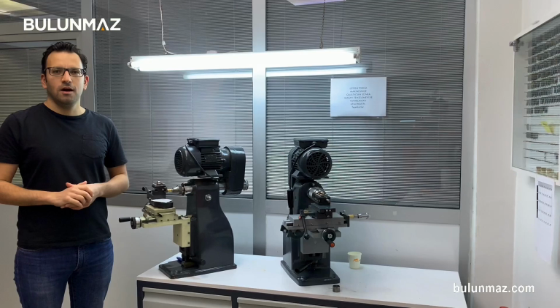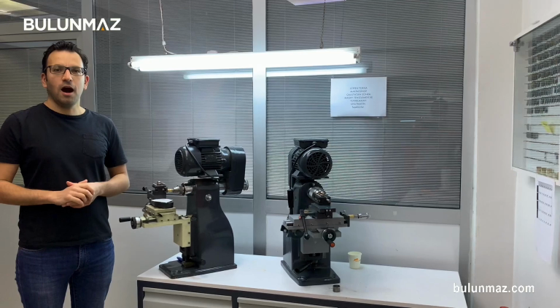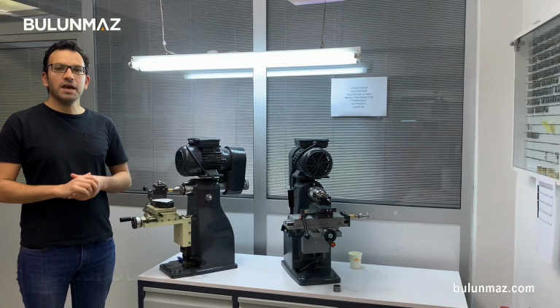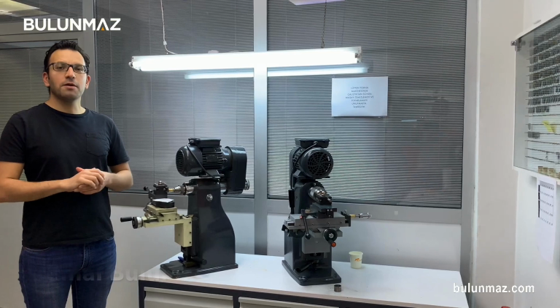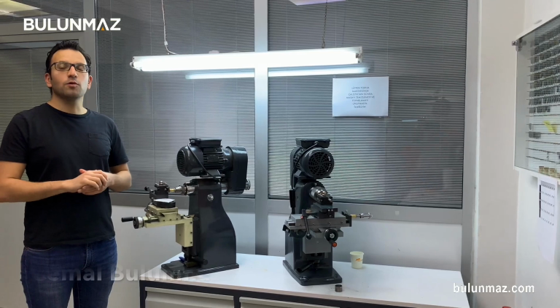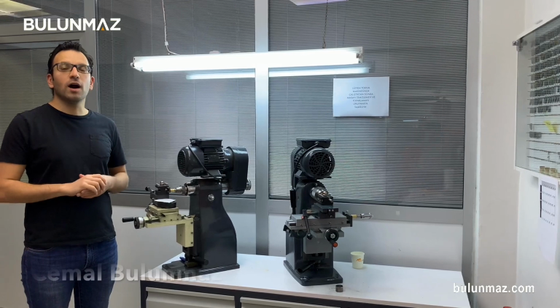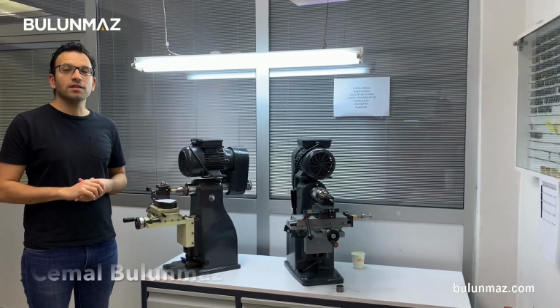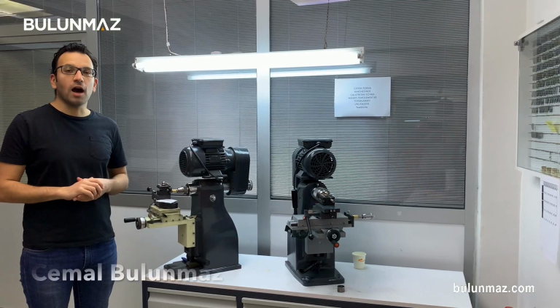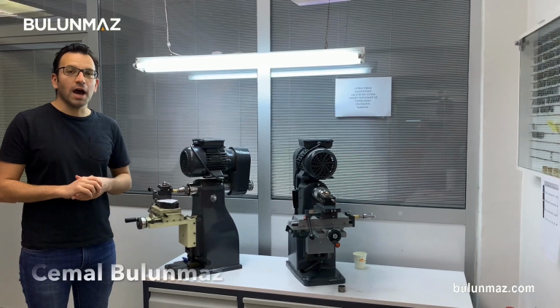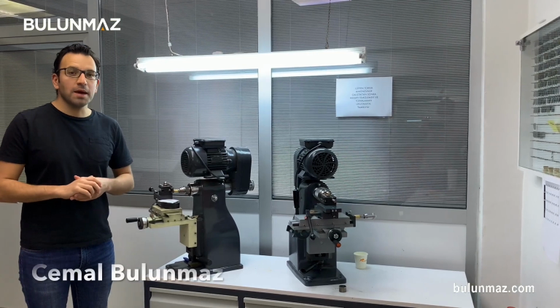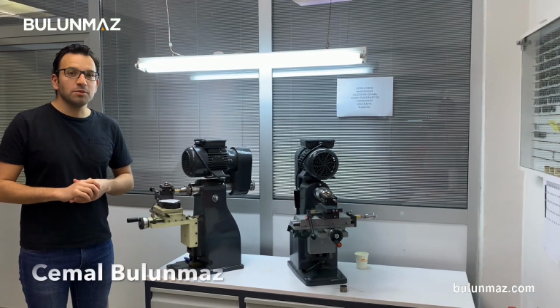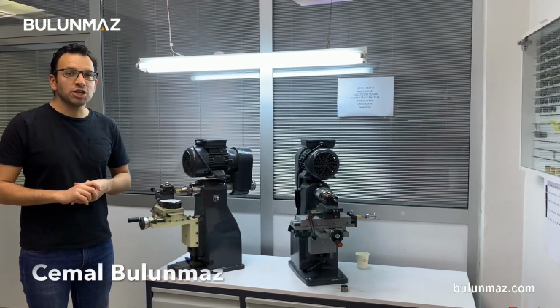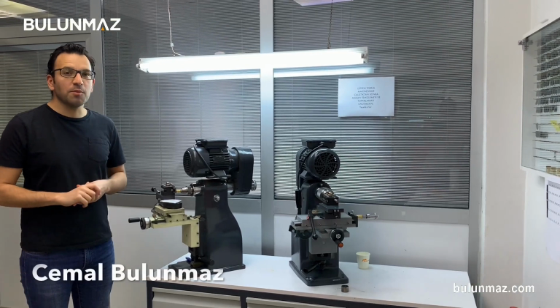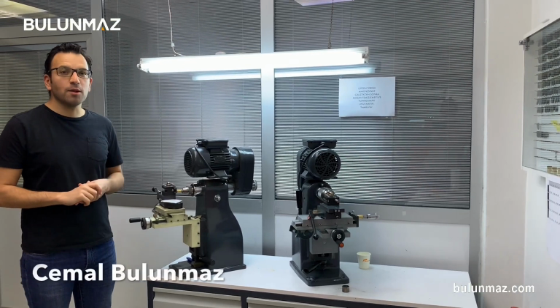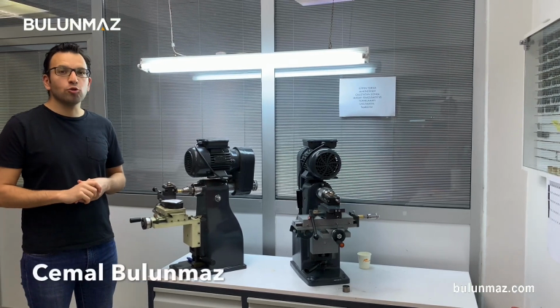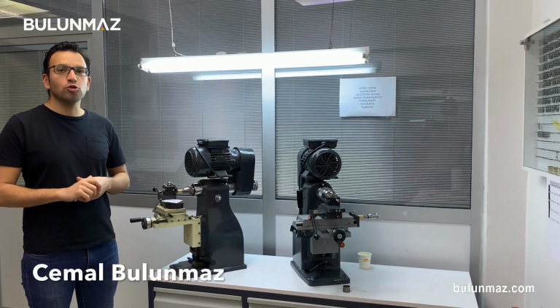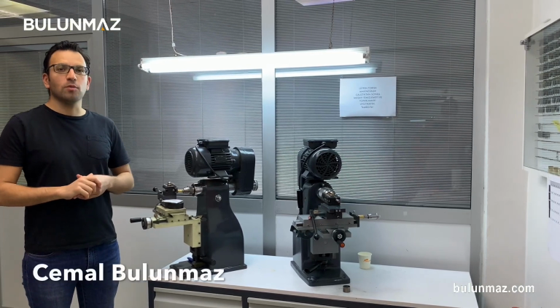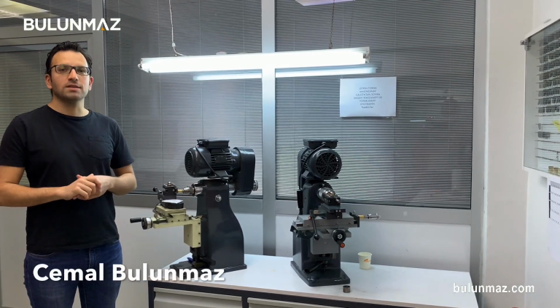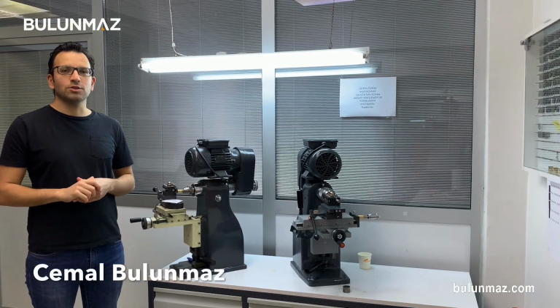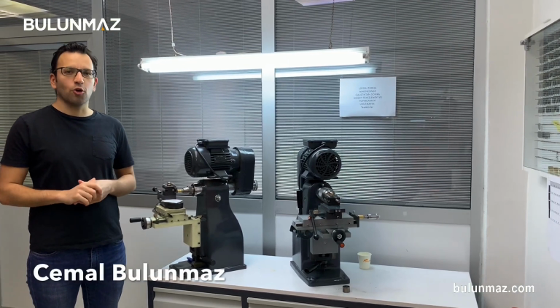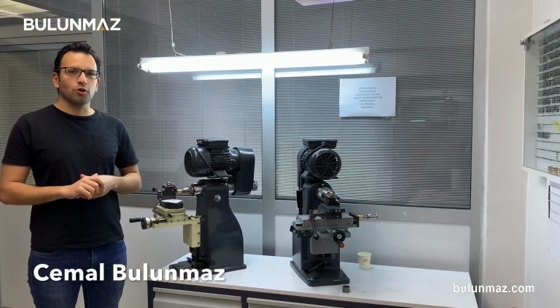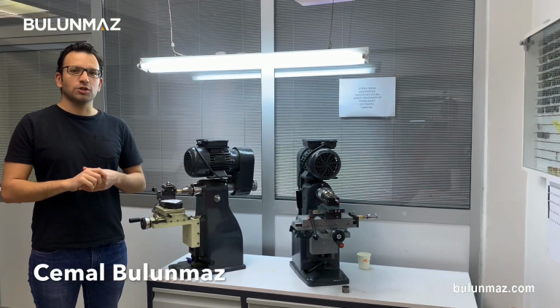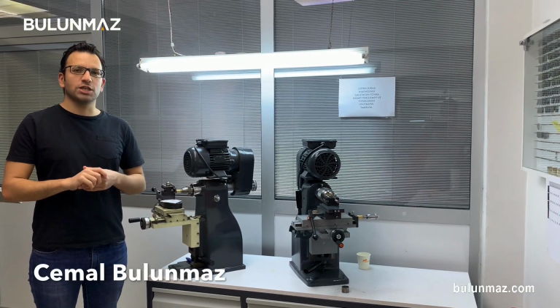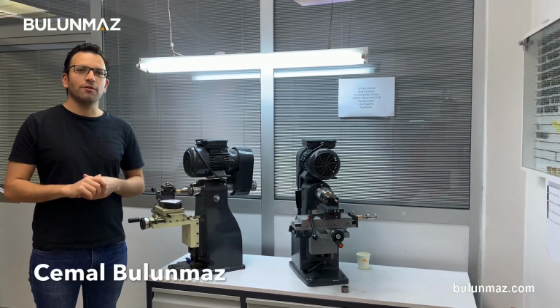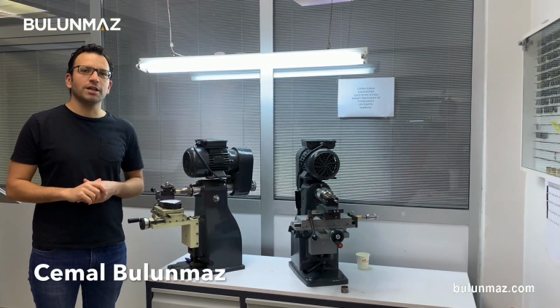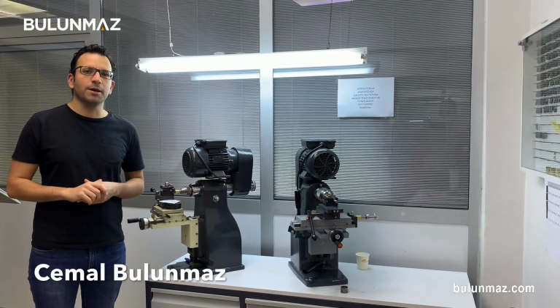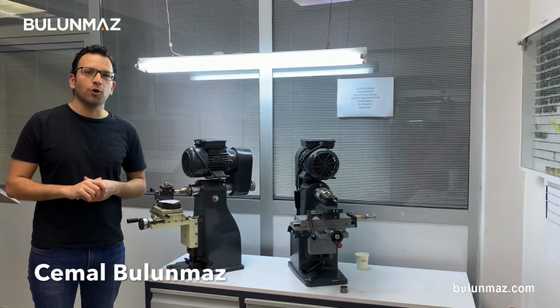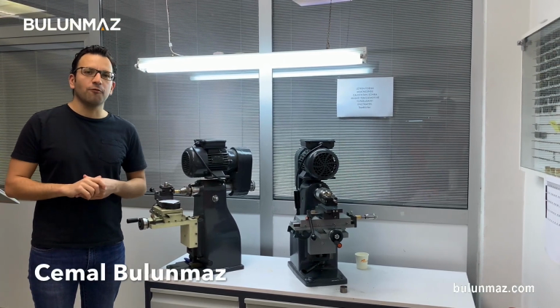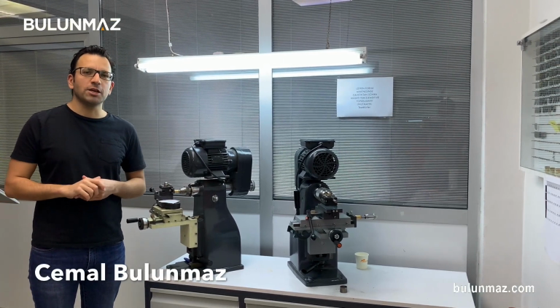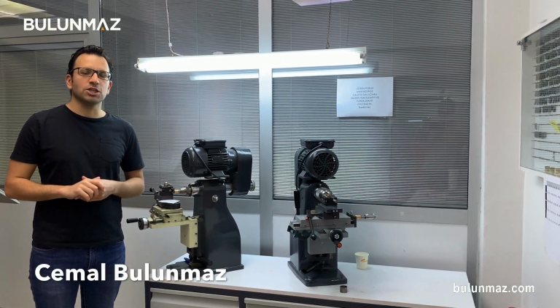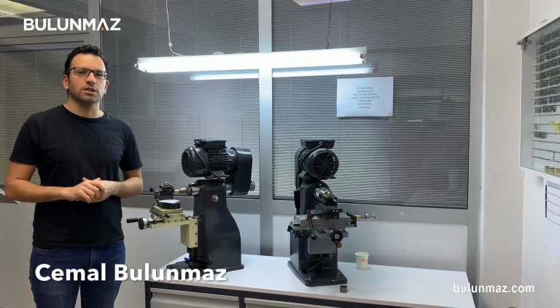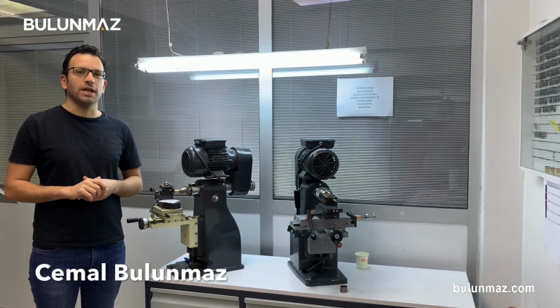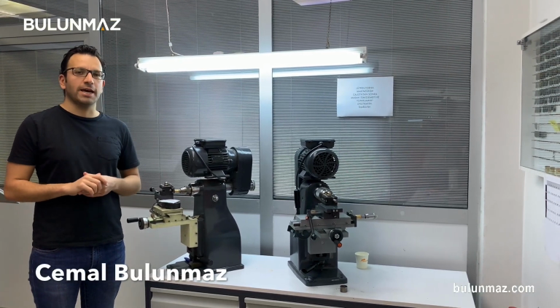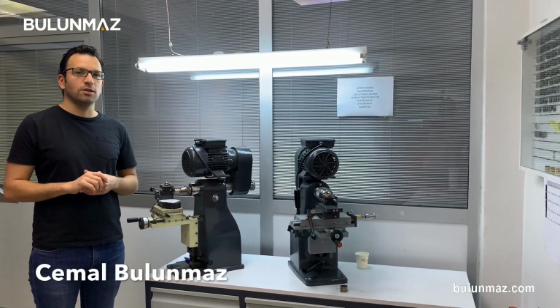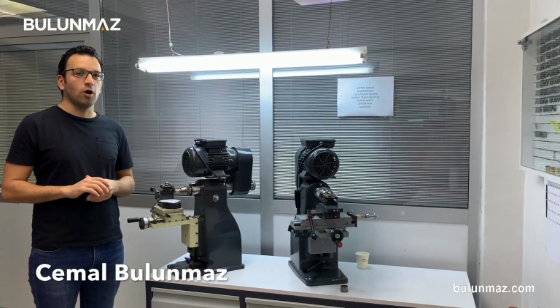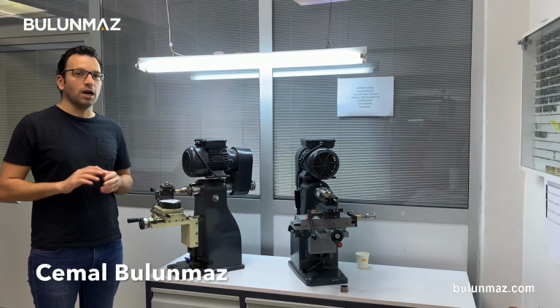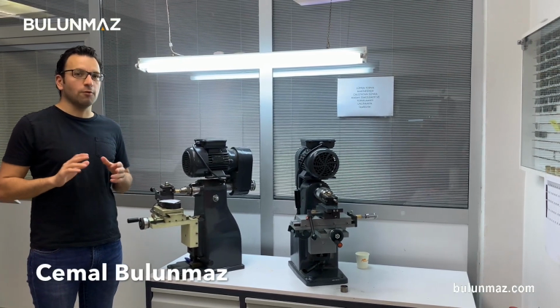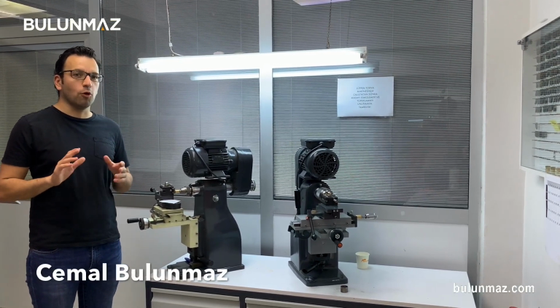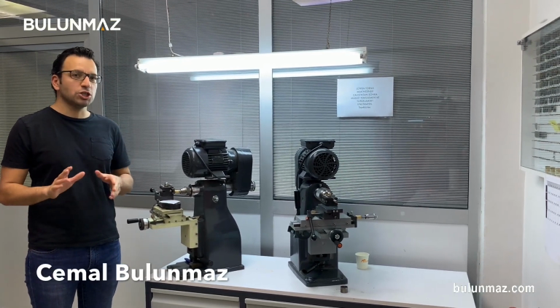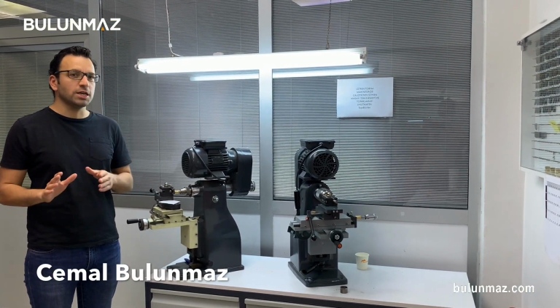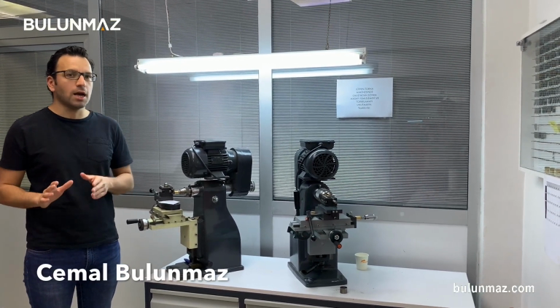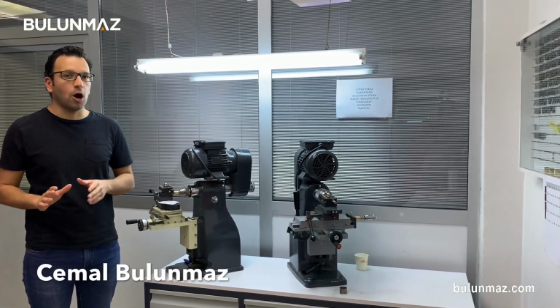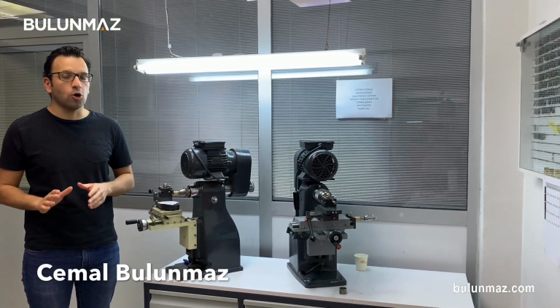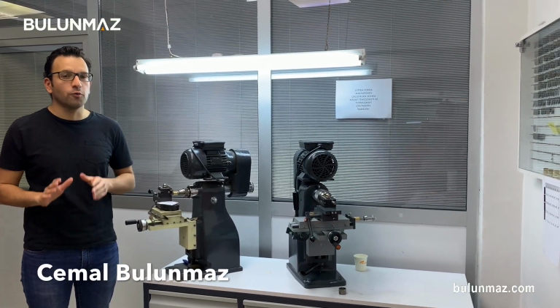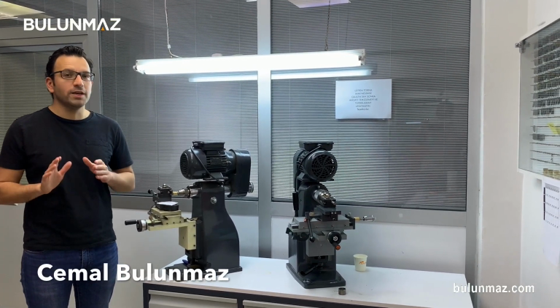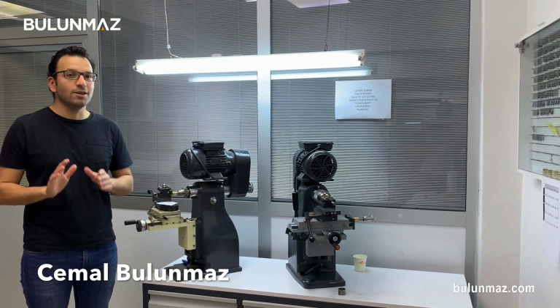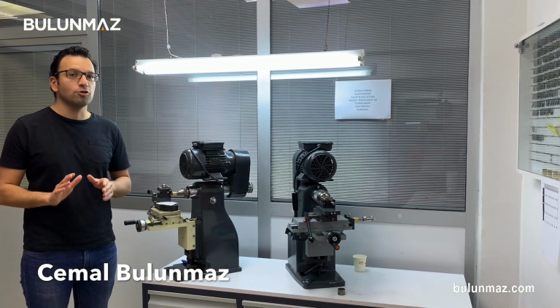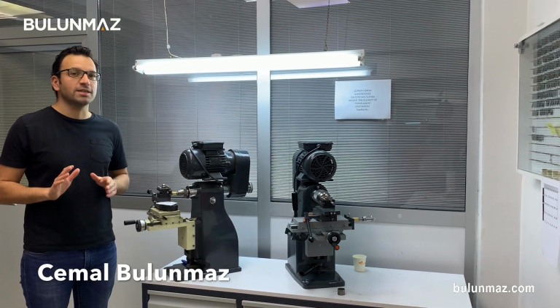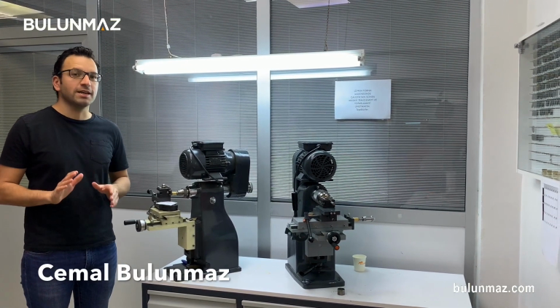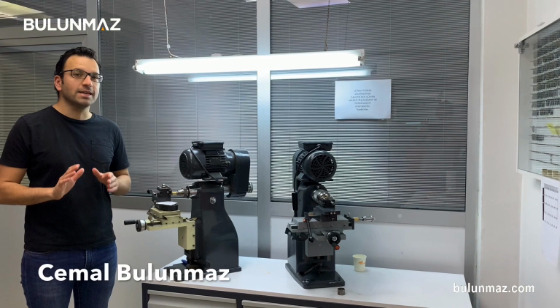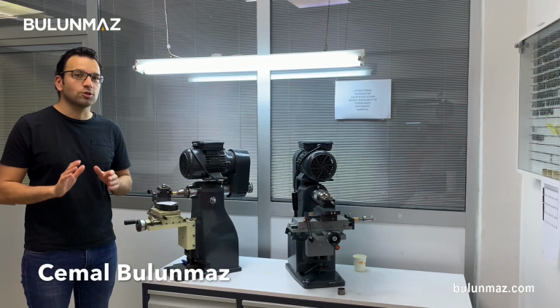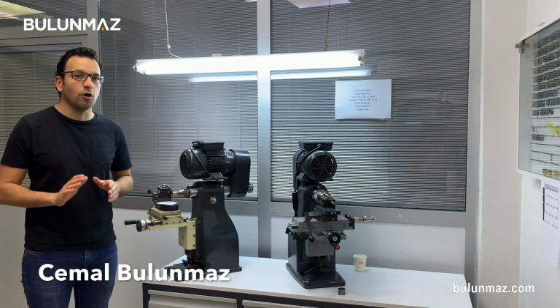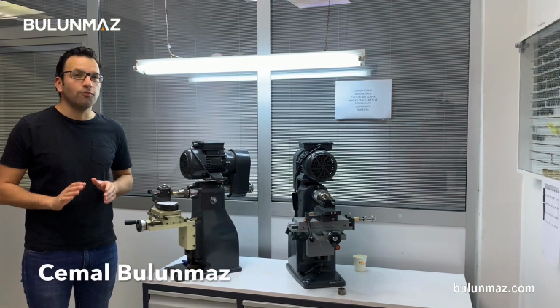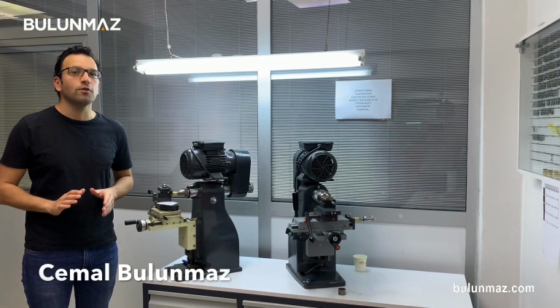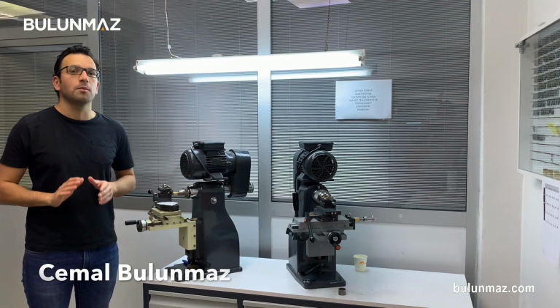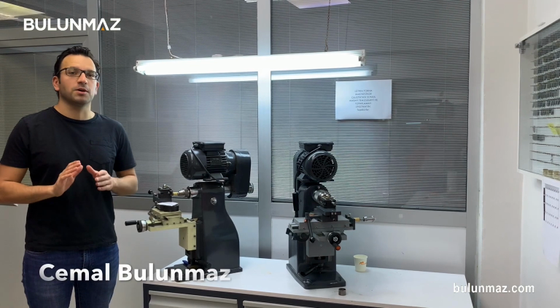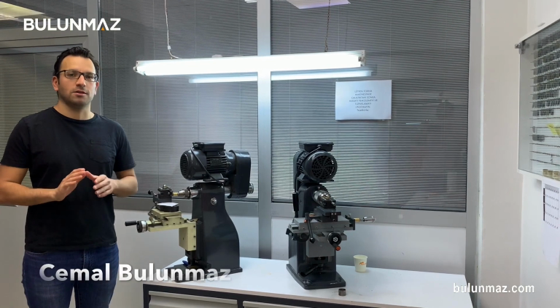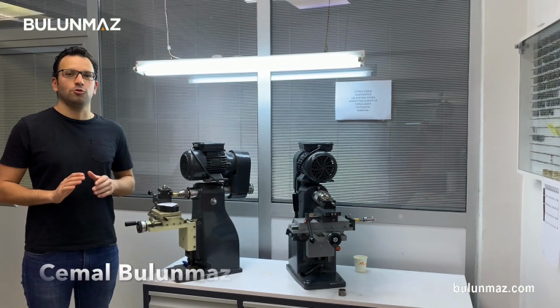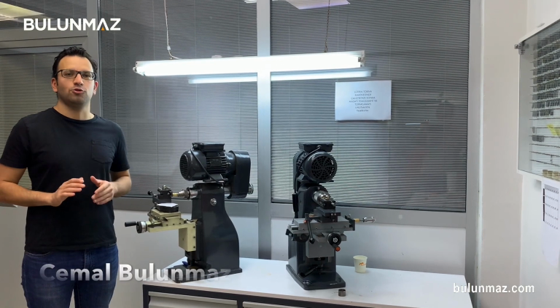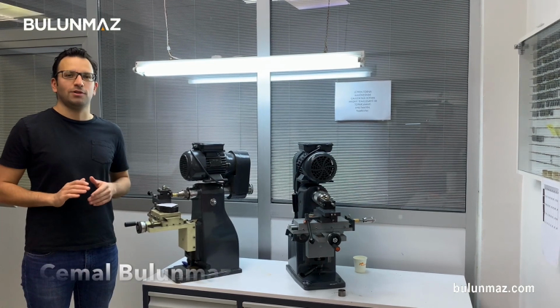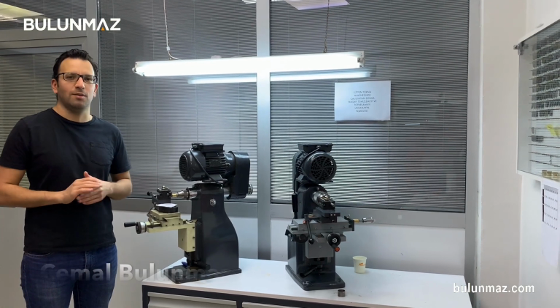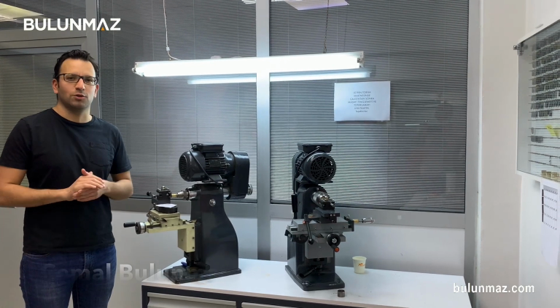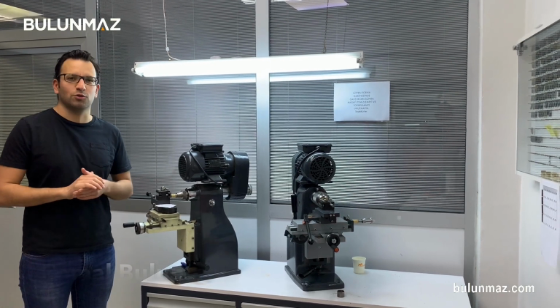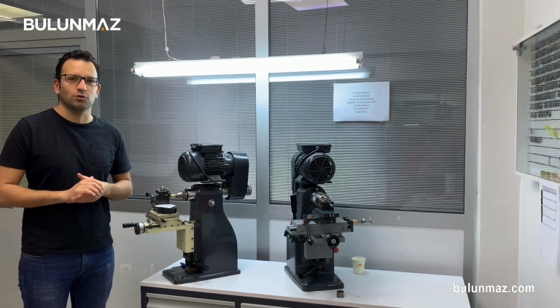Hi everyone, I am Cemal Bulunmaz, your jewelry professional, and you are watching our video series of Pazalux diamond tools.